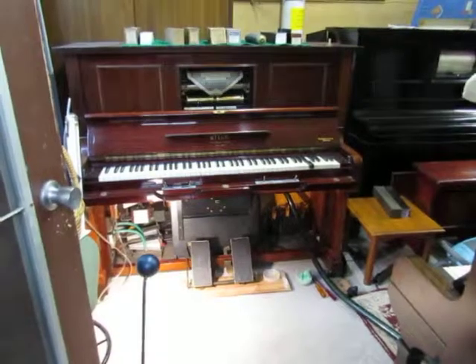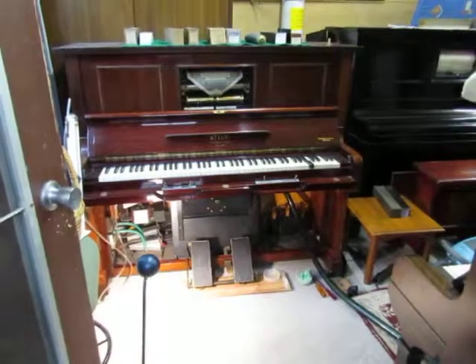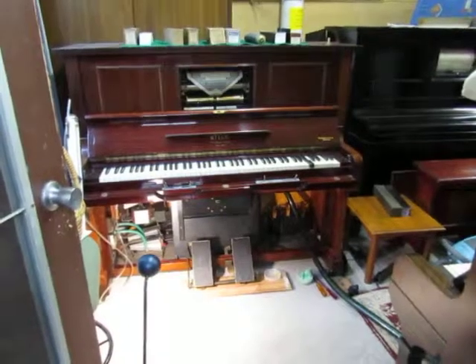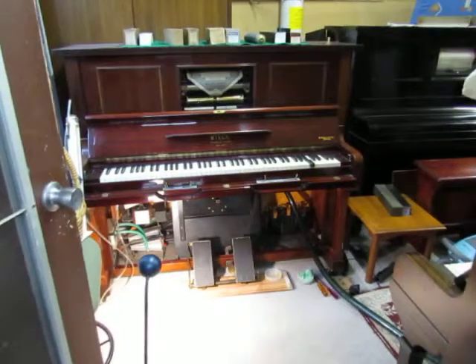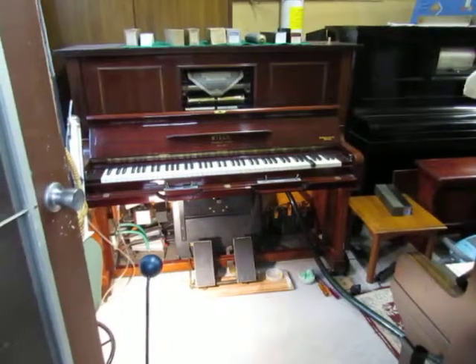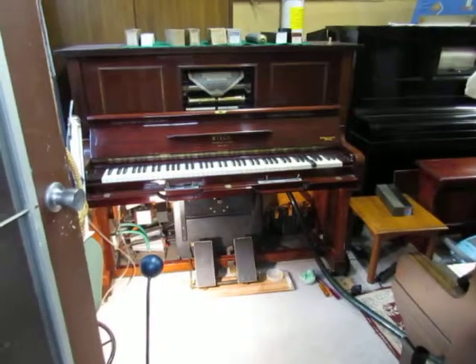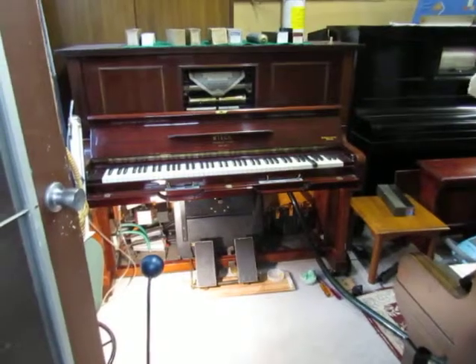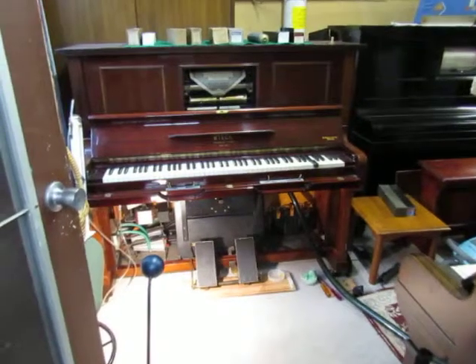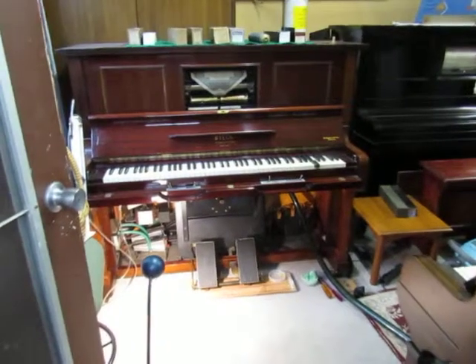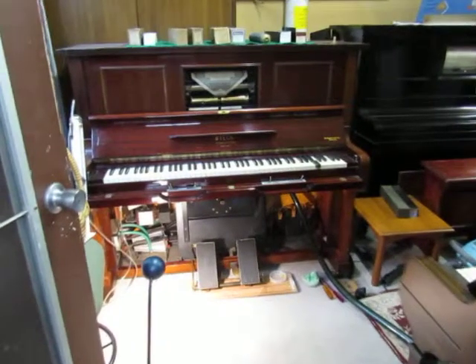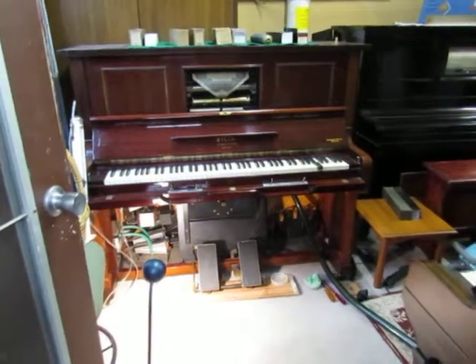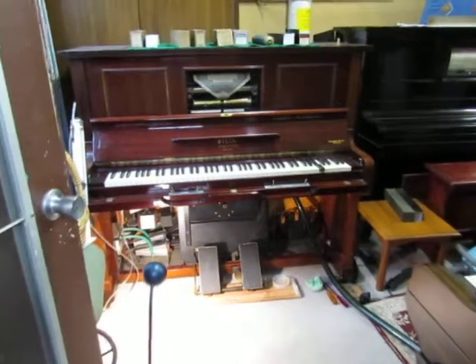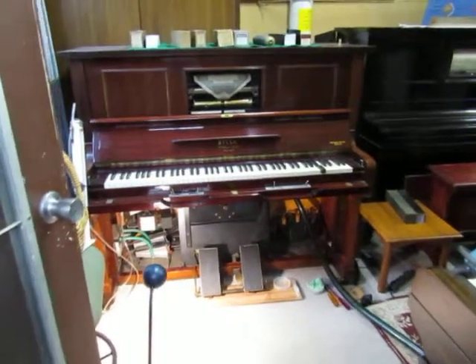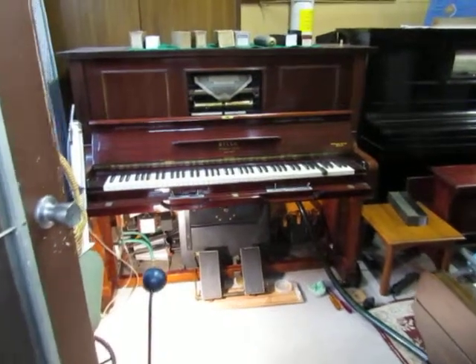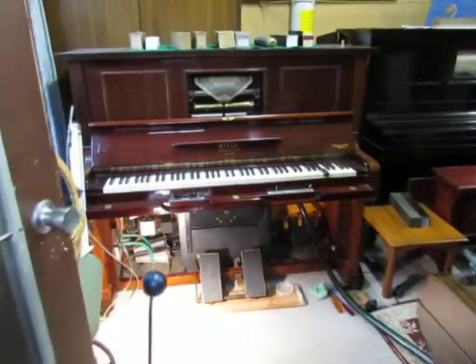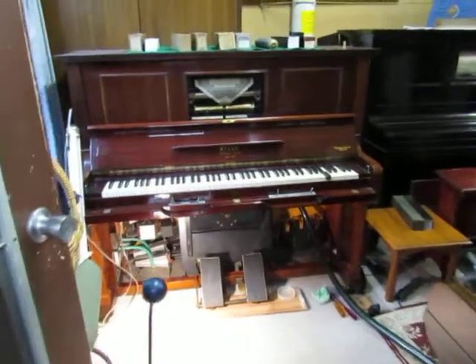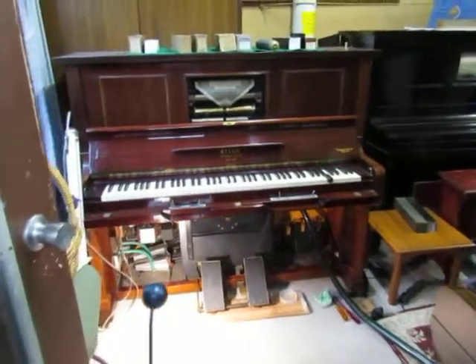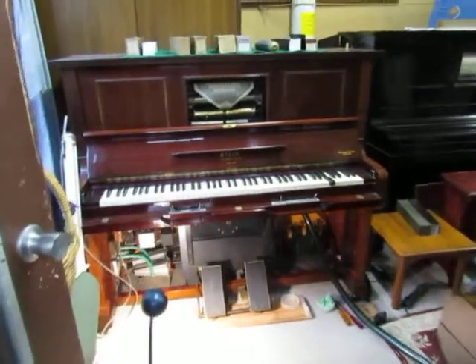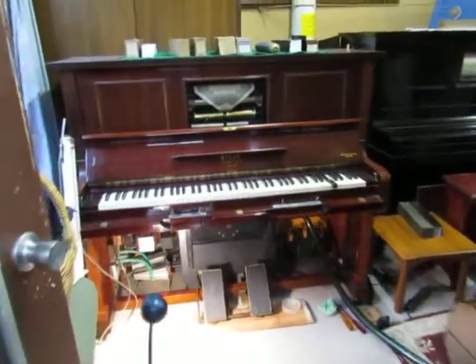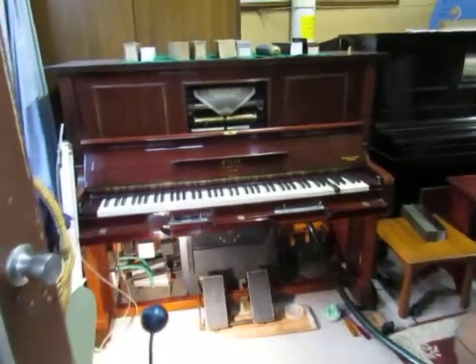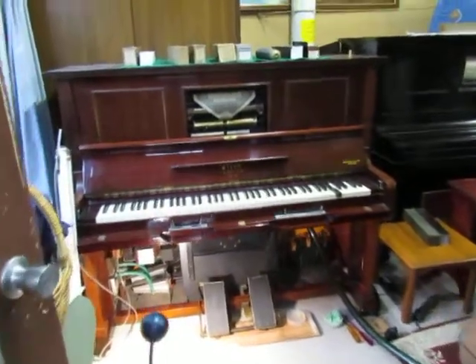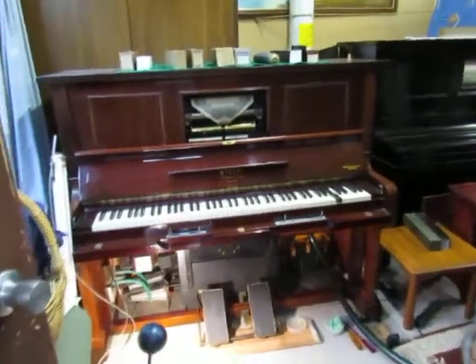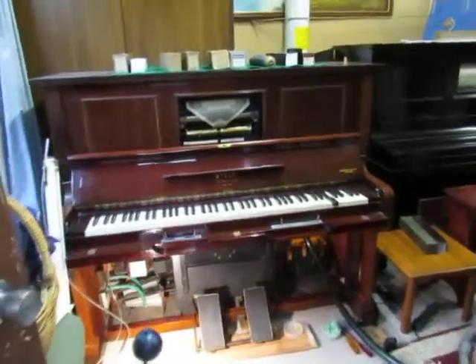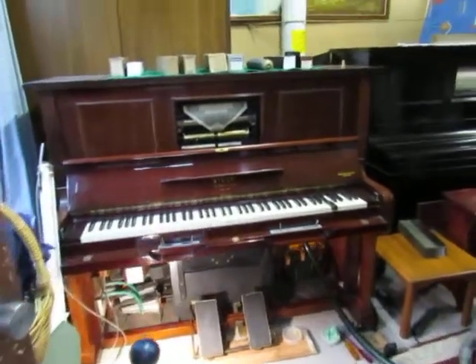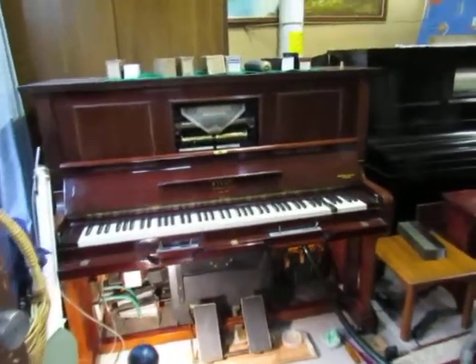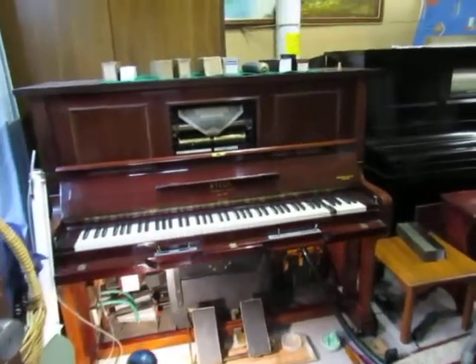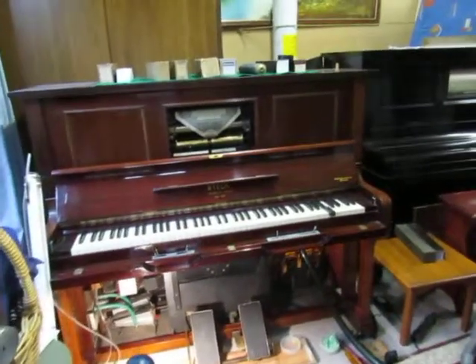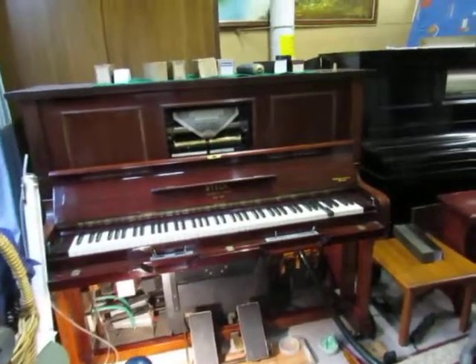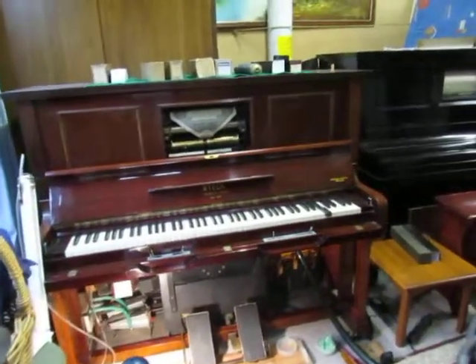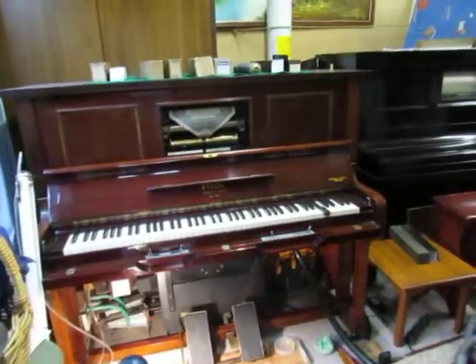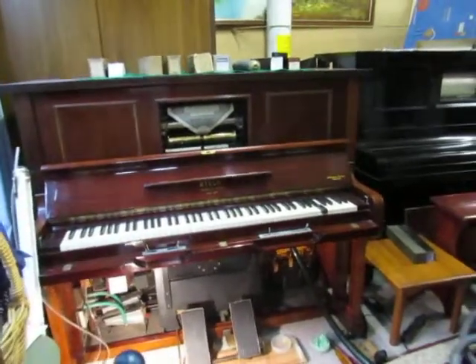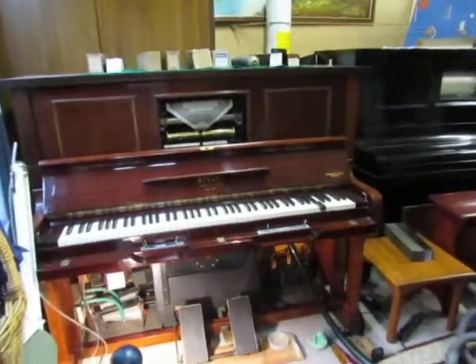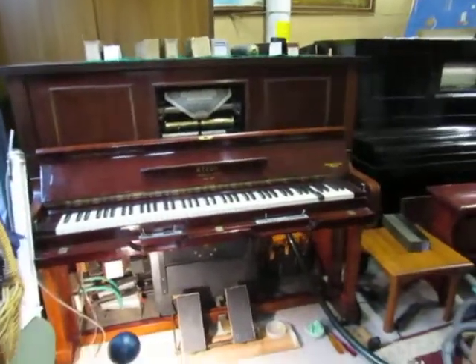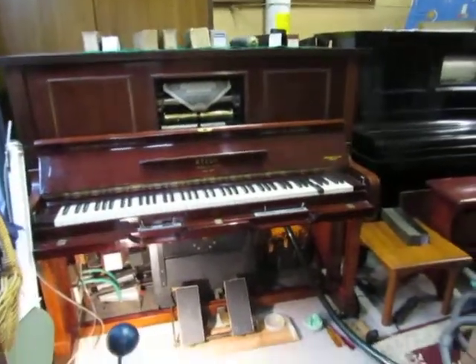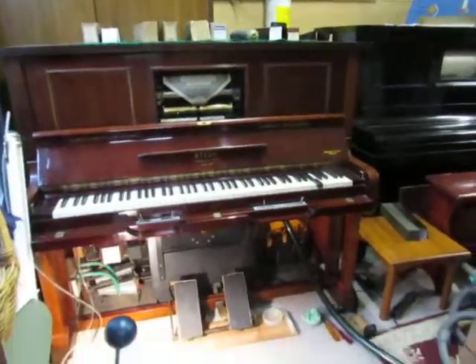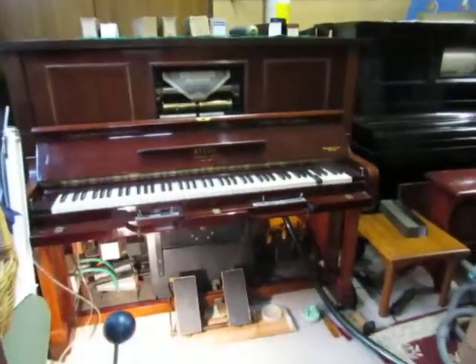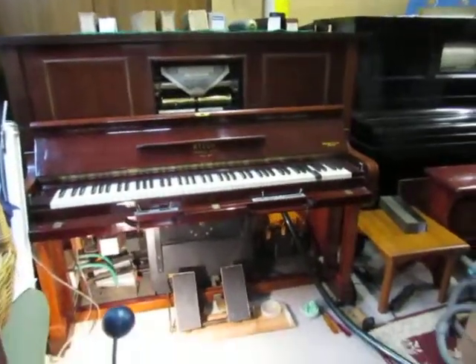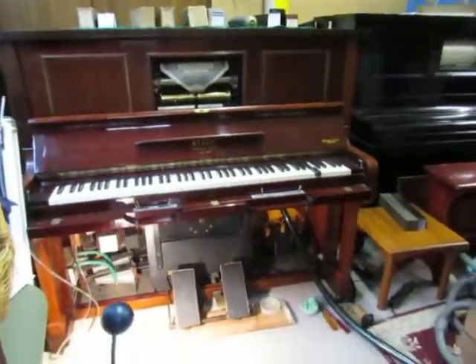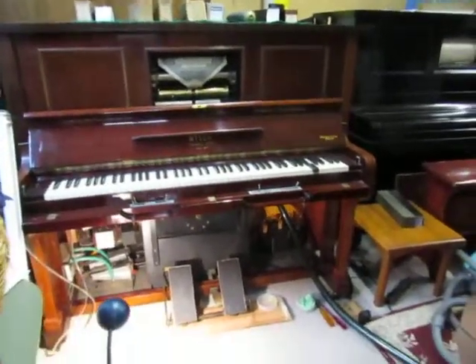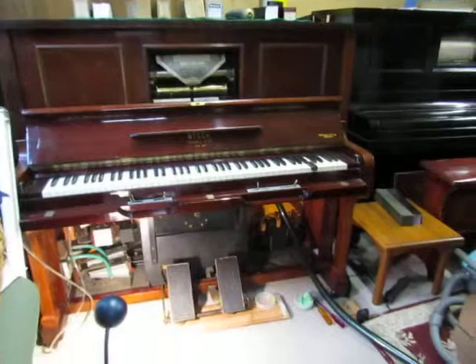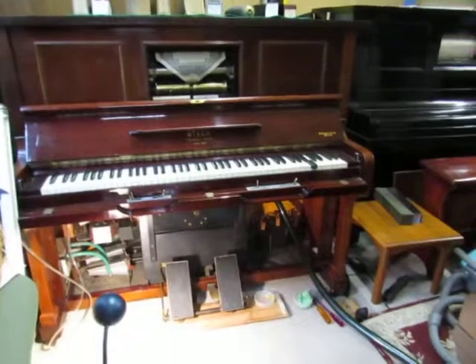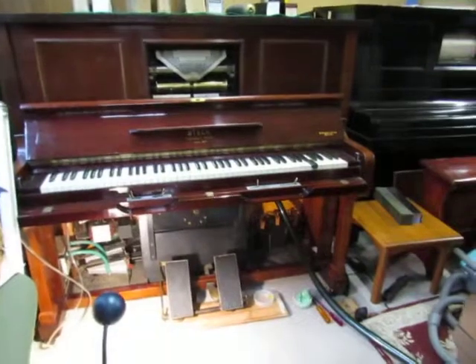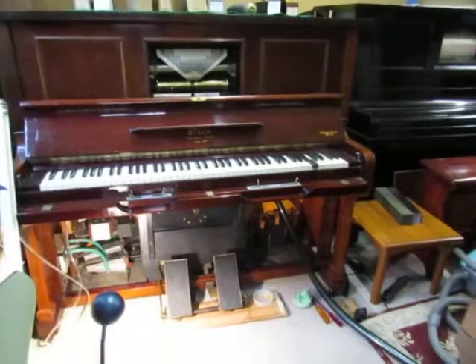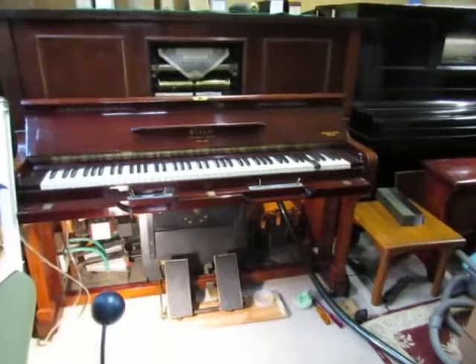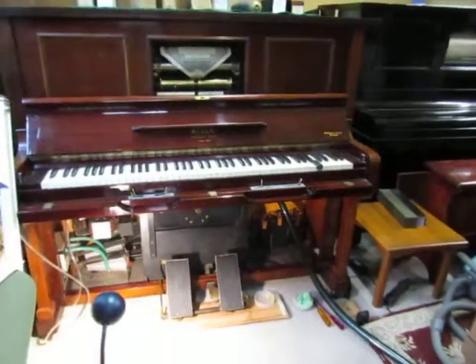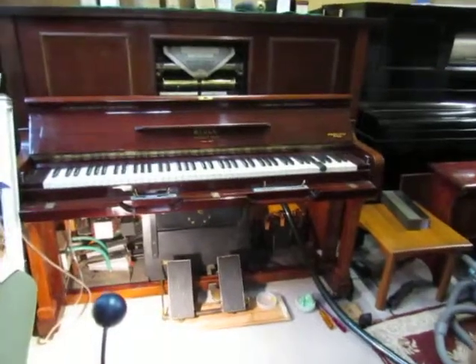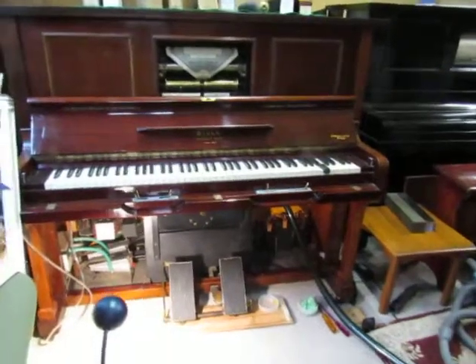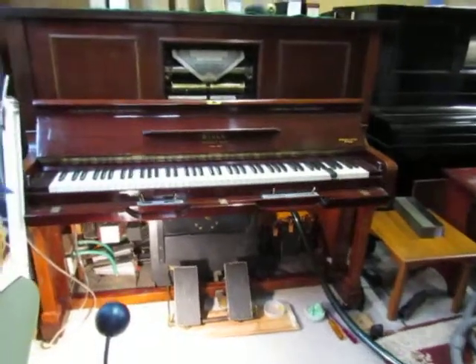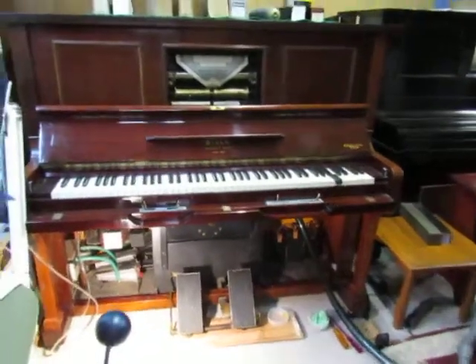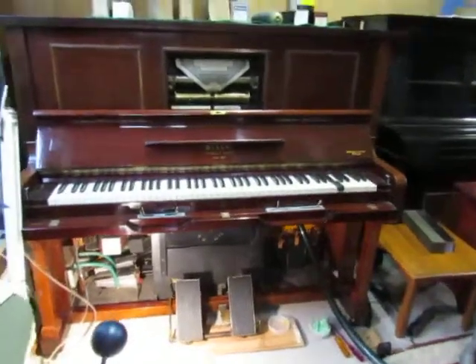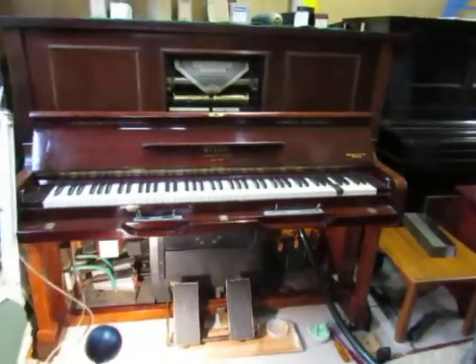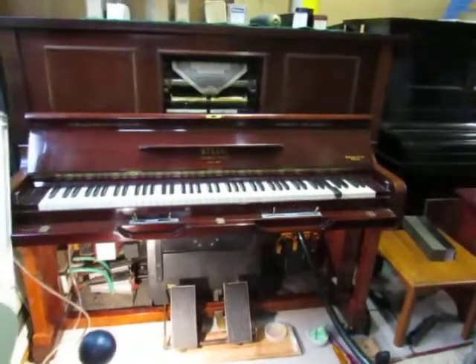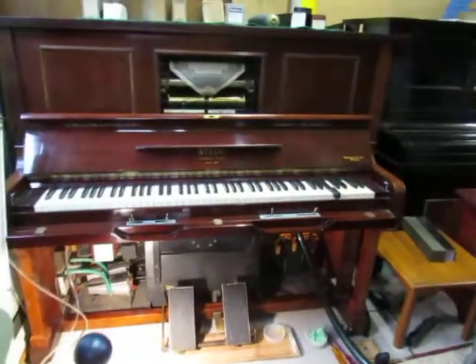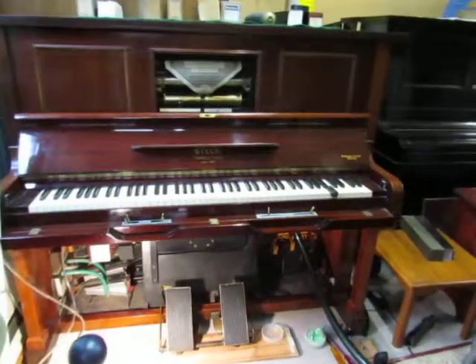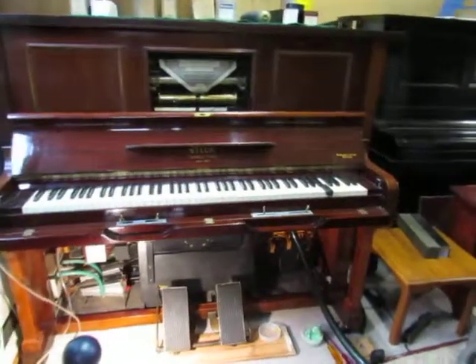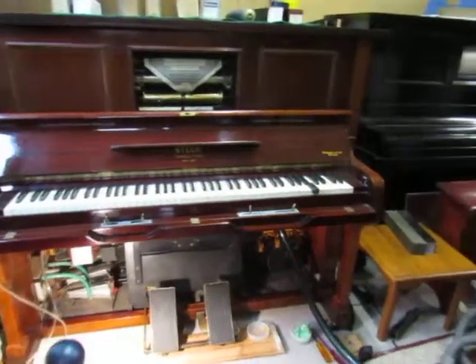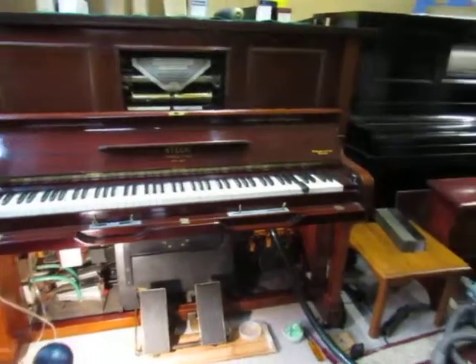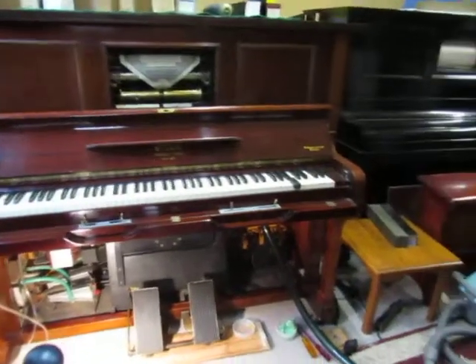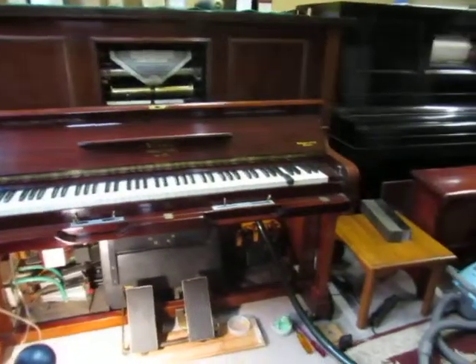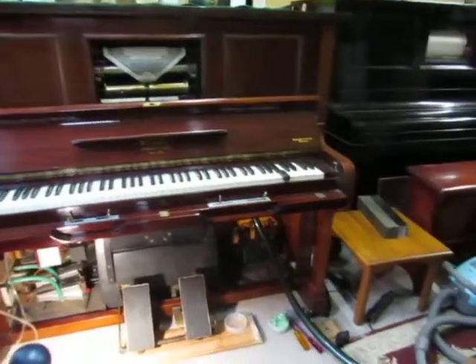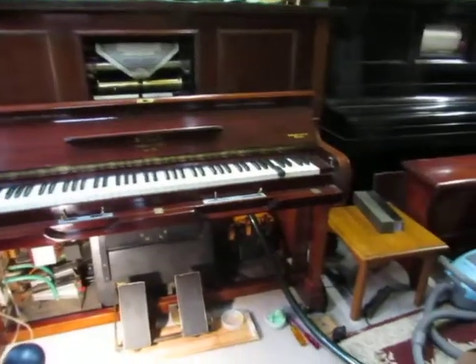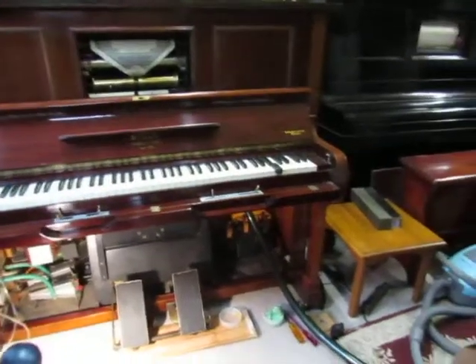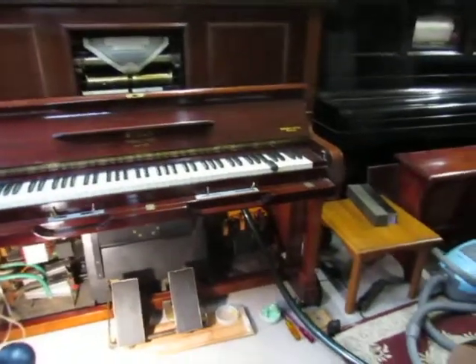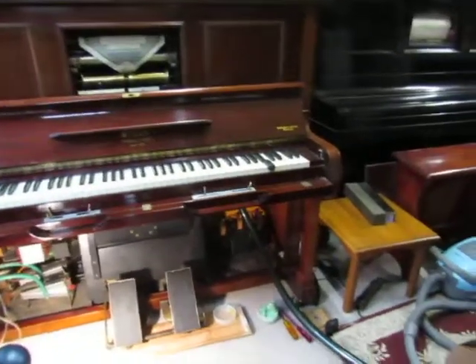Here's my Stek 1932 Duo Art. It's a half Duo Art, it's a pedal version — didn't have an electric blower in there.